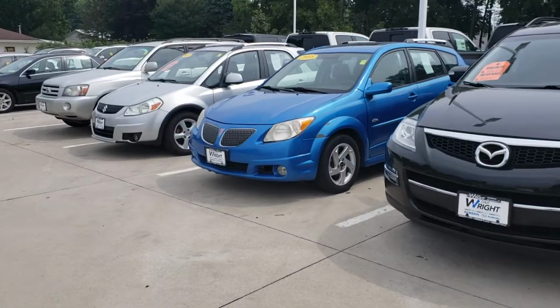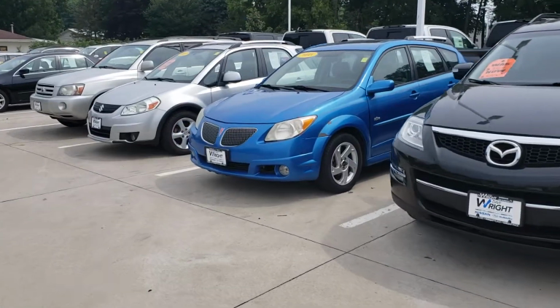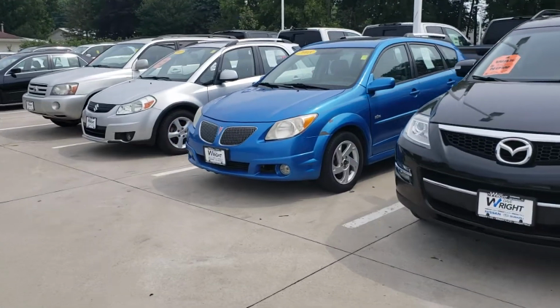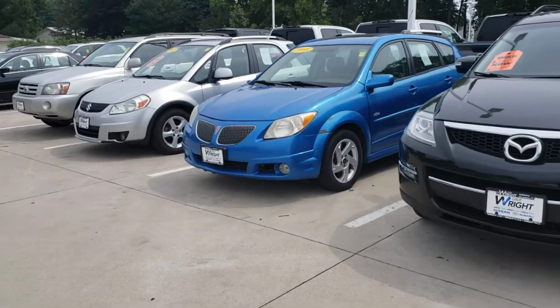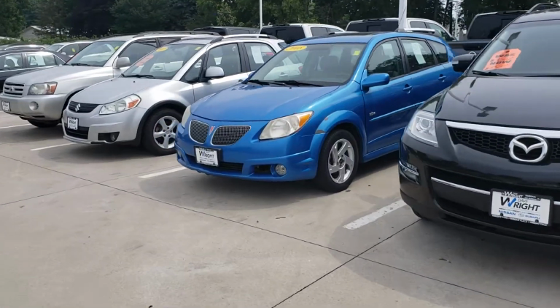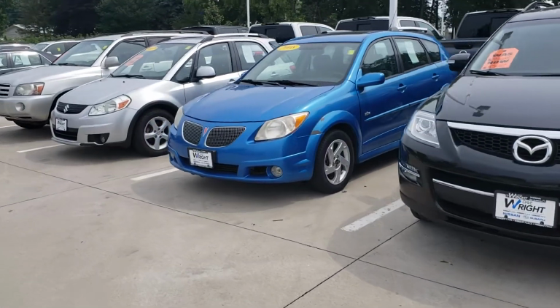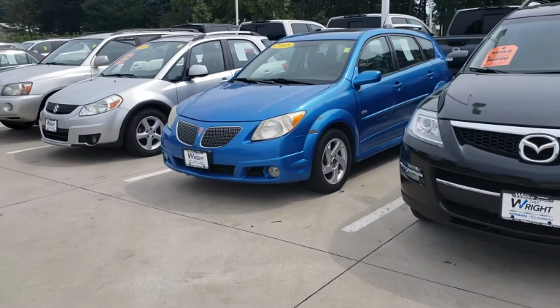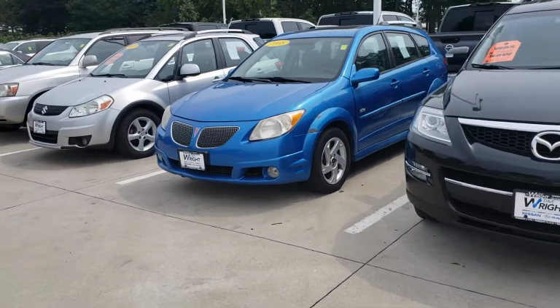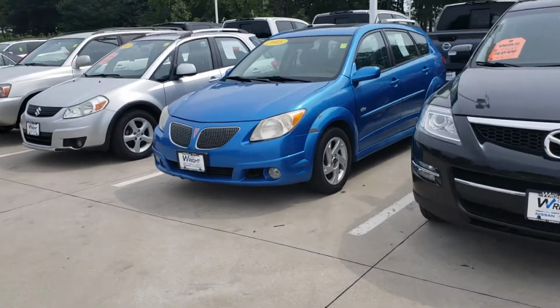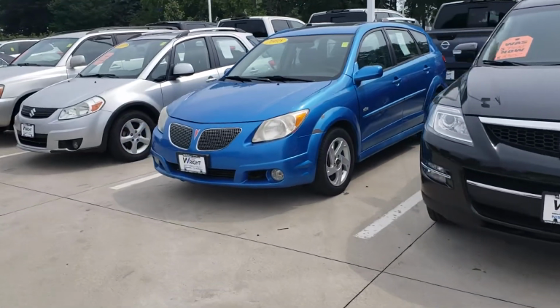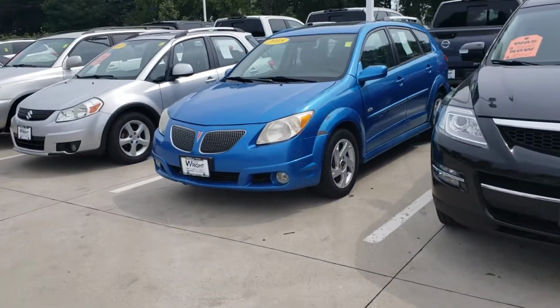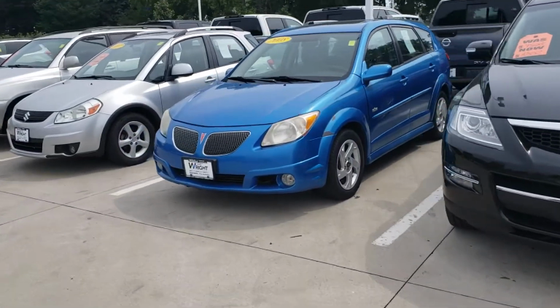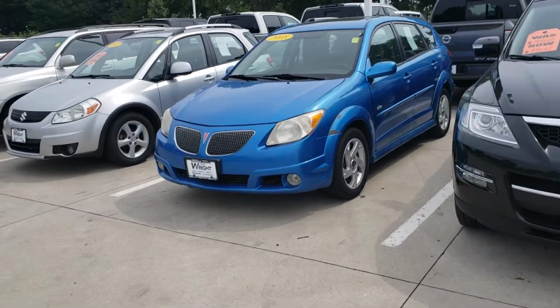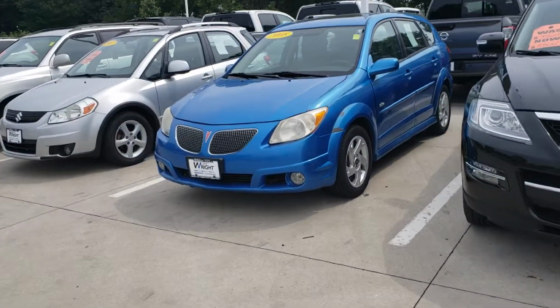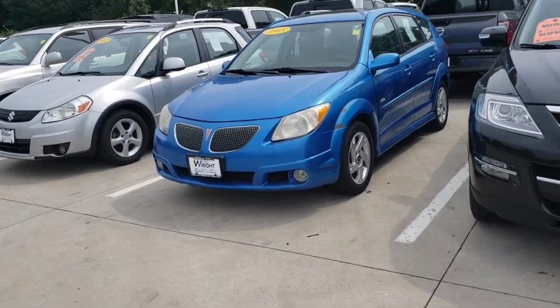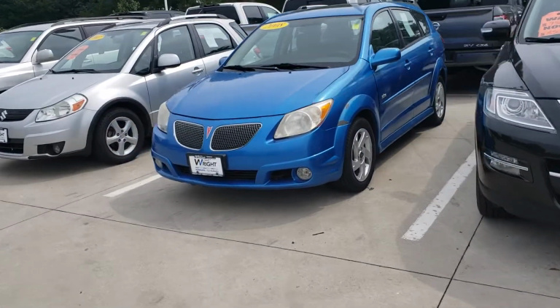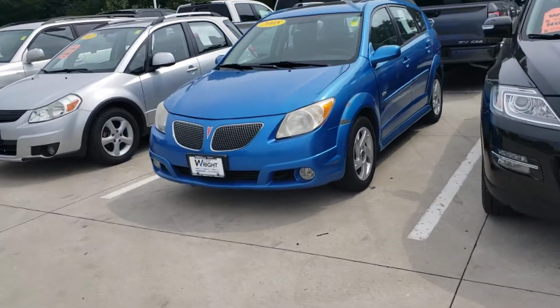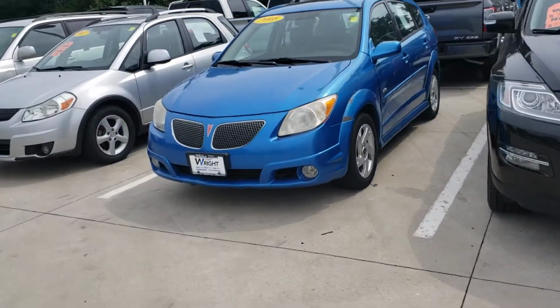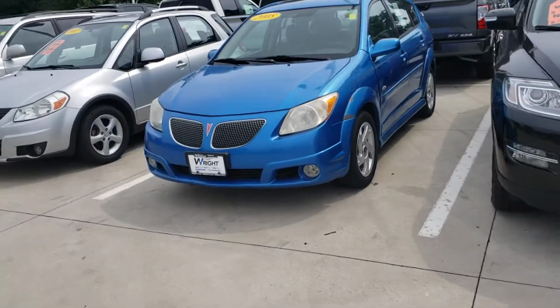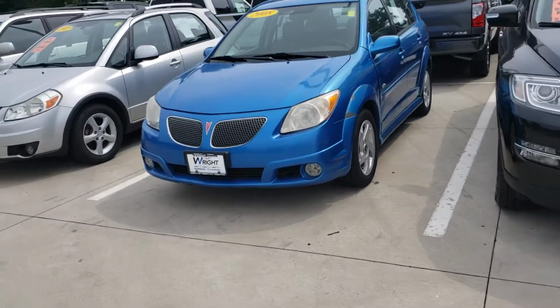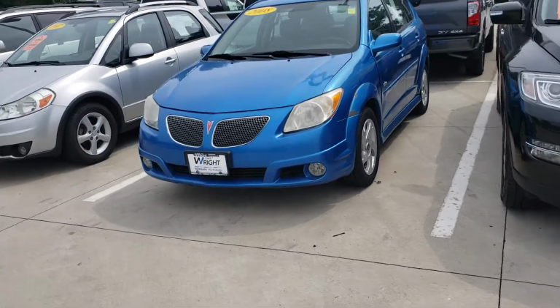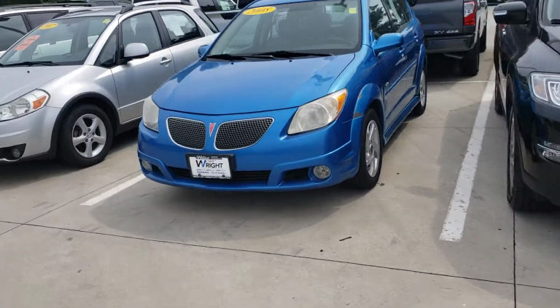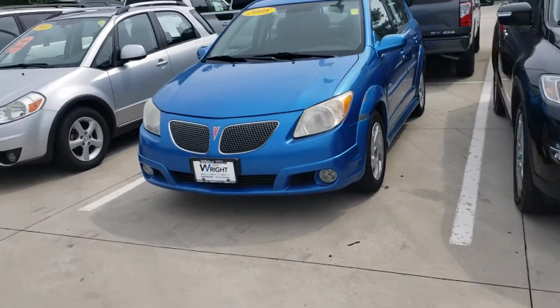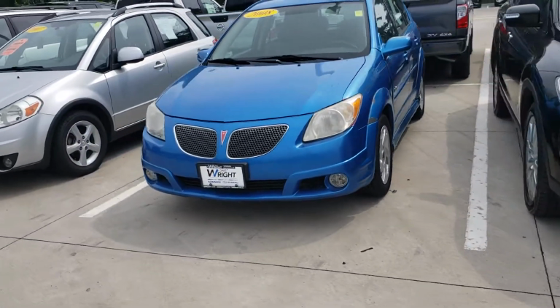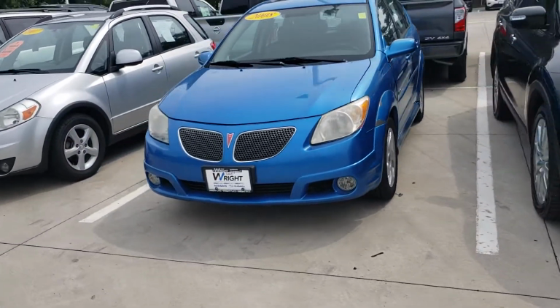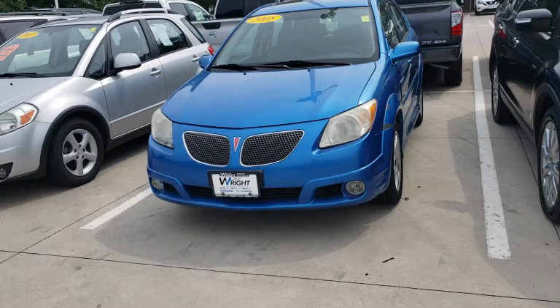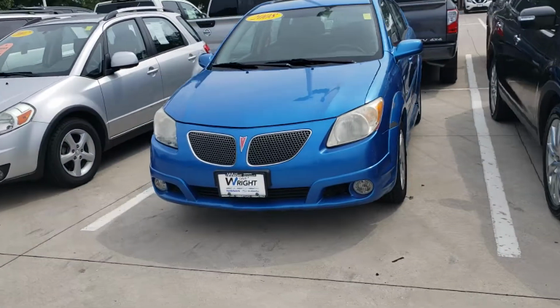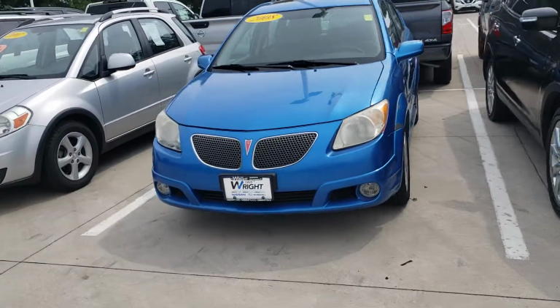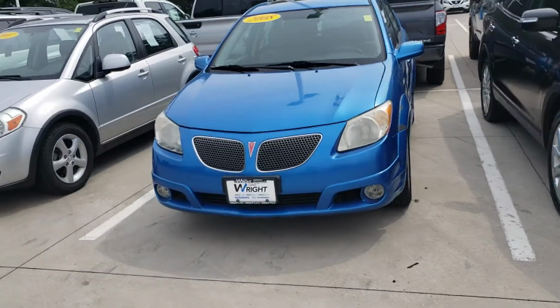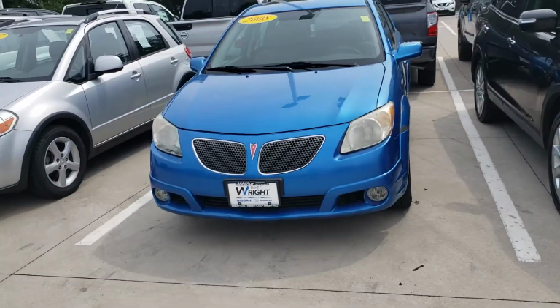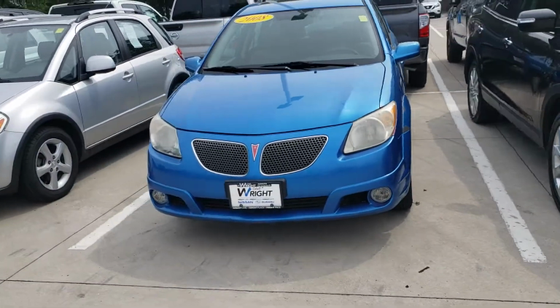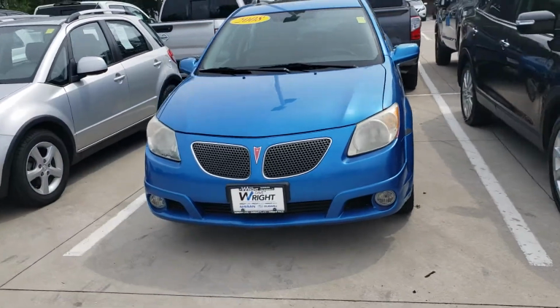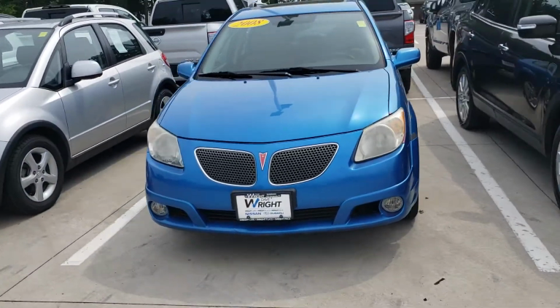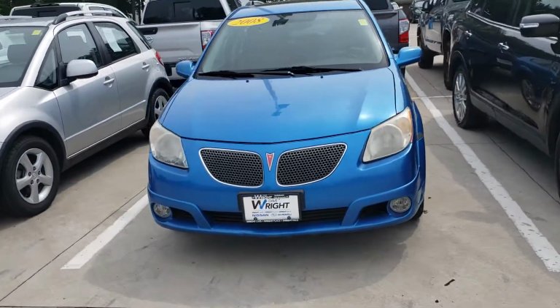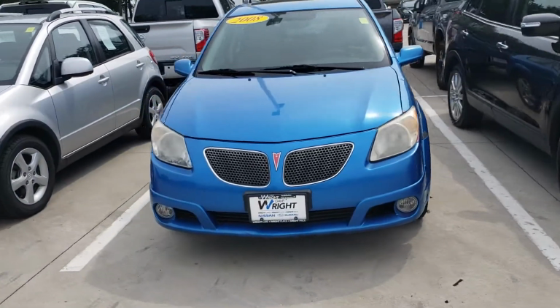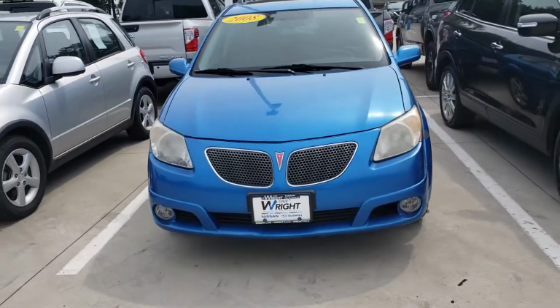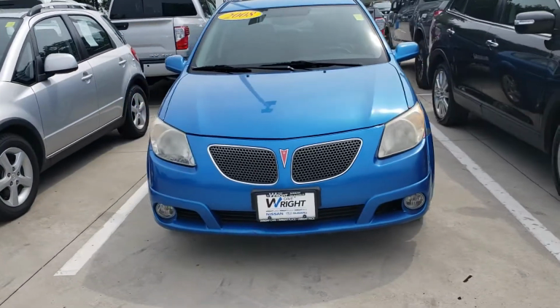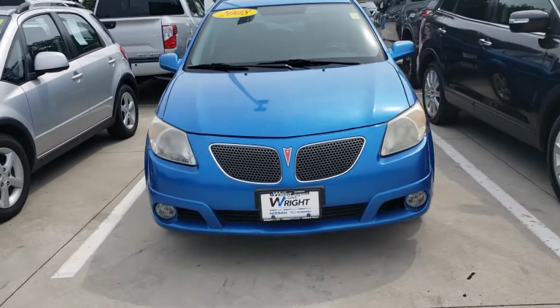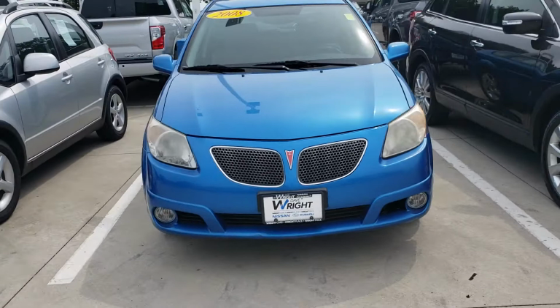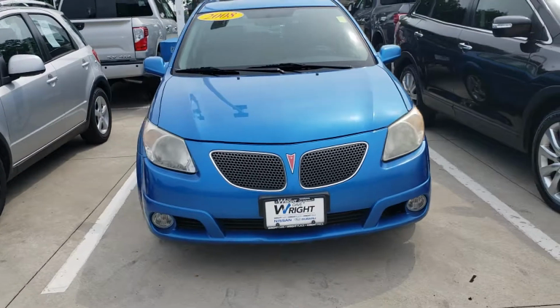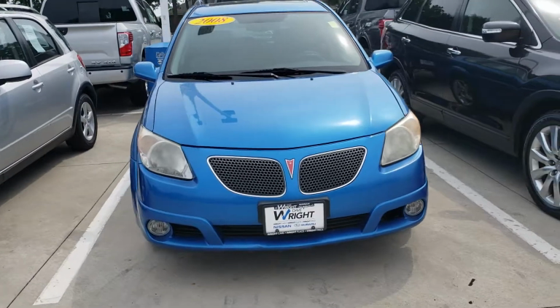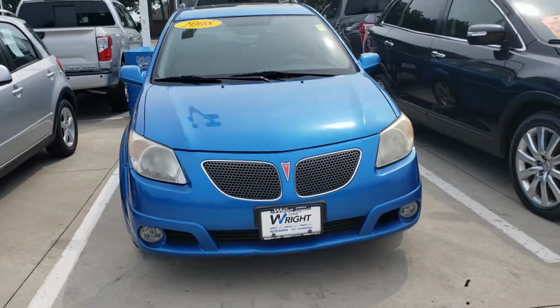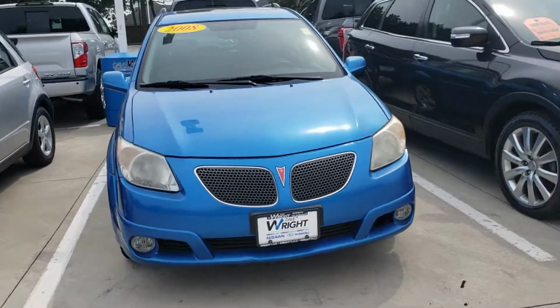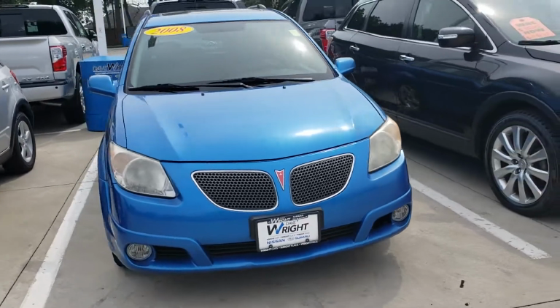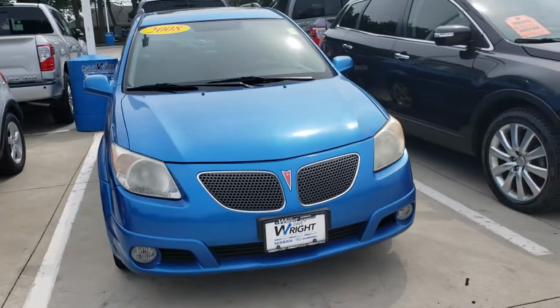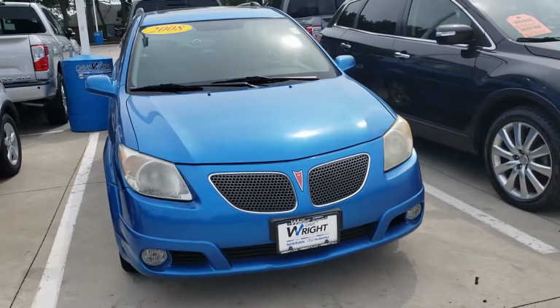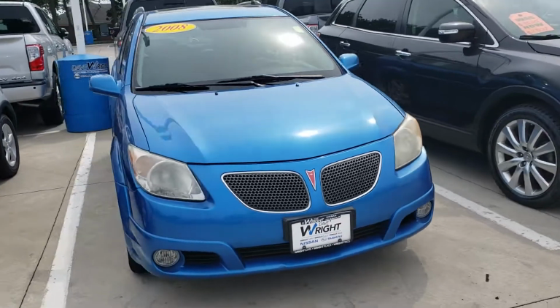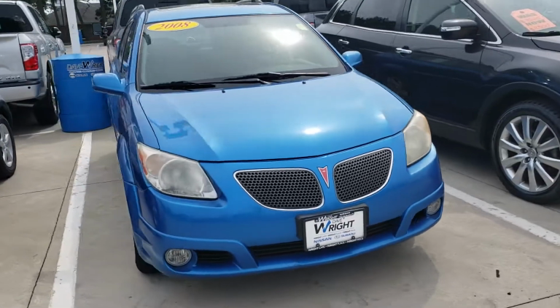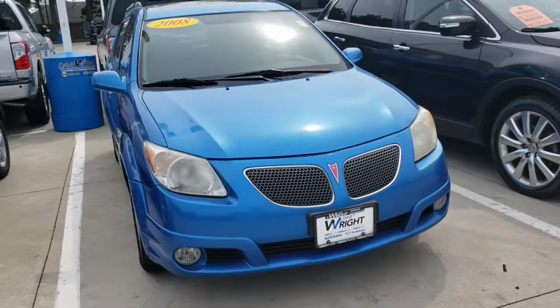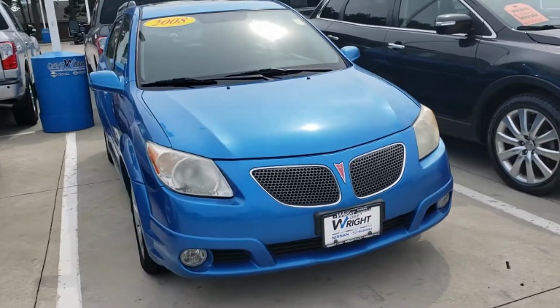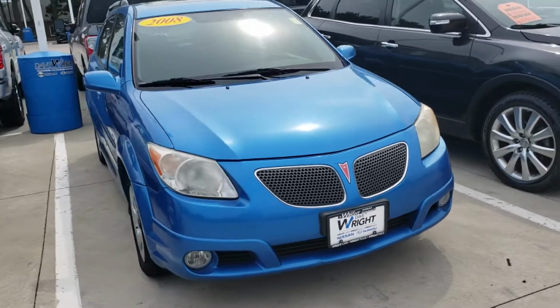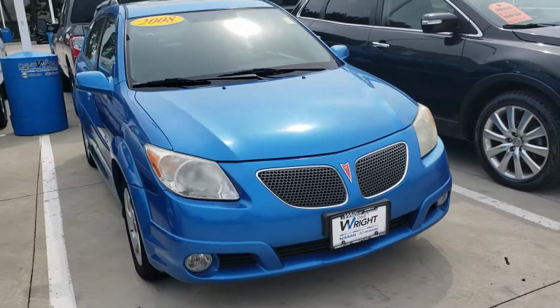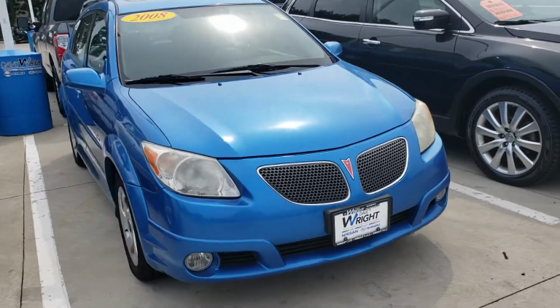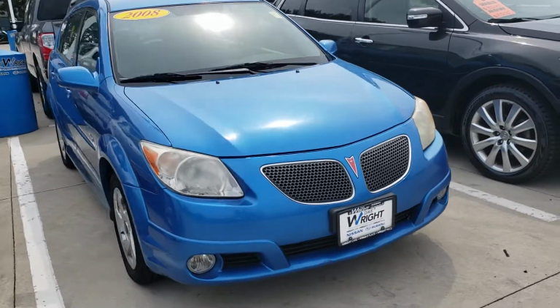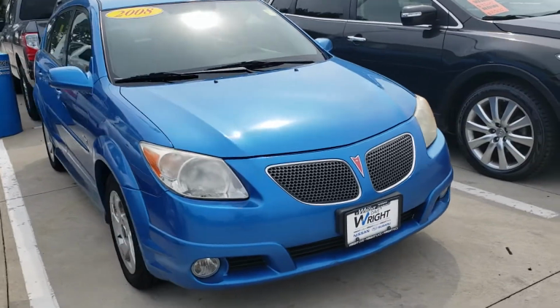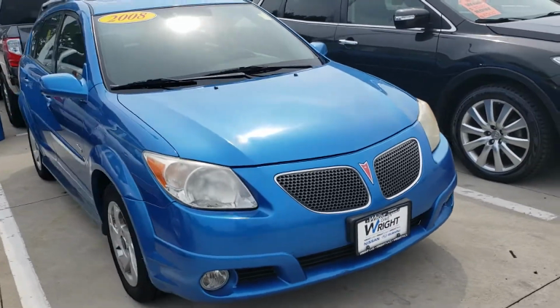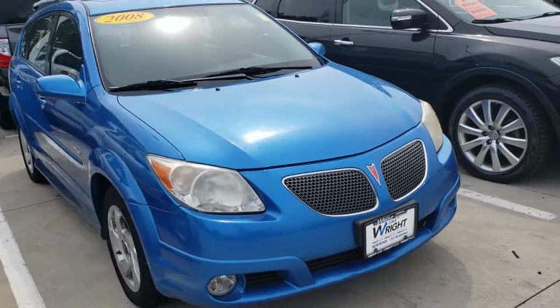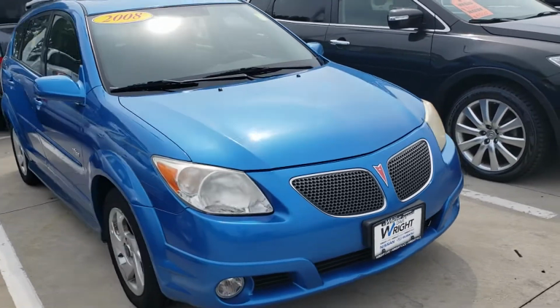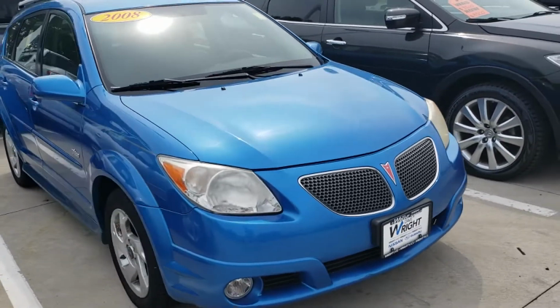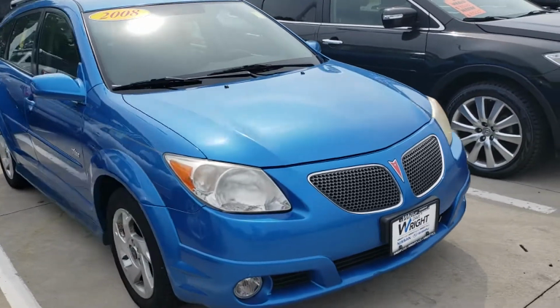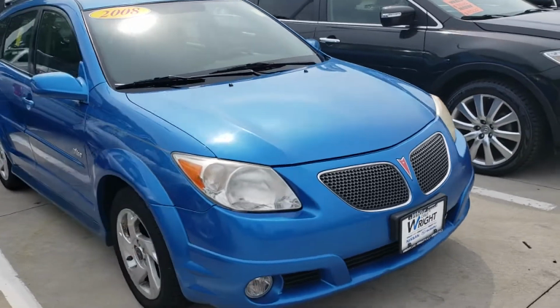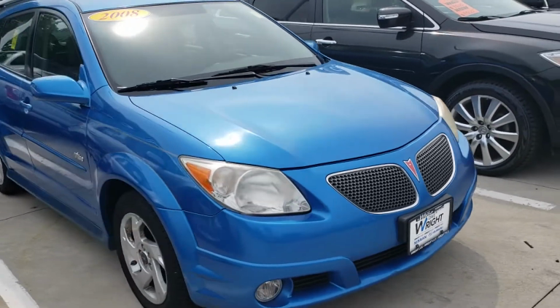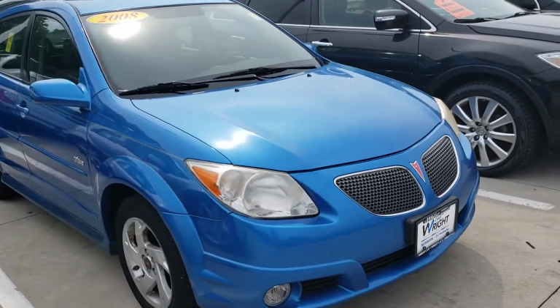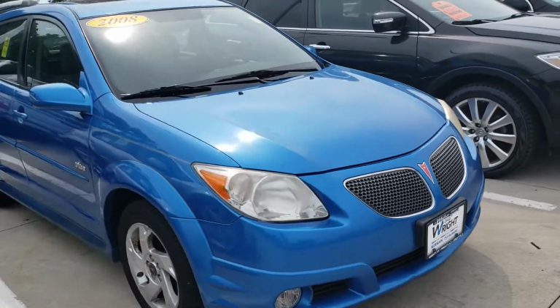Hey Rick, it's Jamie here. I wanted to send you a little thank-you video and be a little walk around the vibe as well as the Accord.